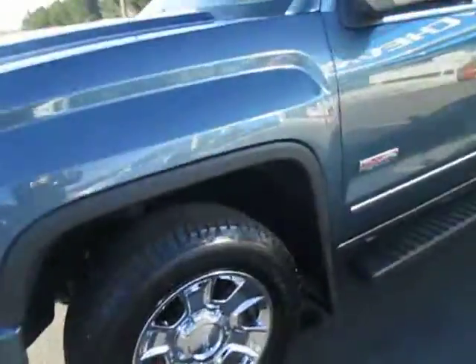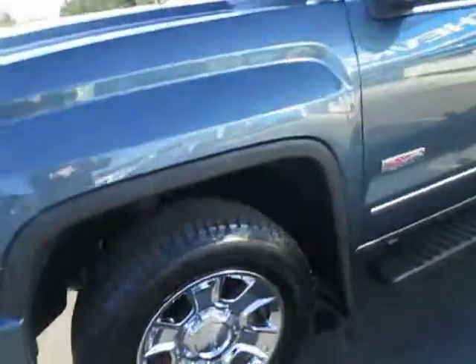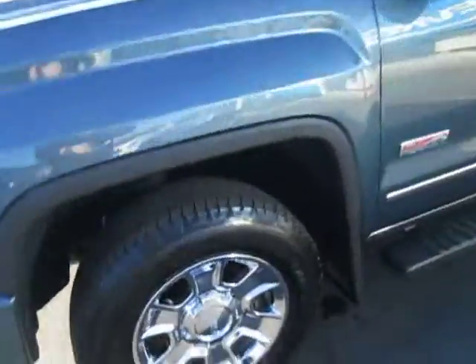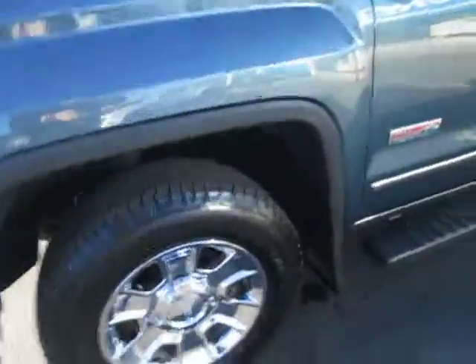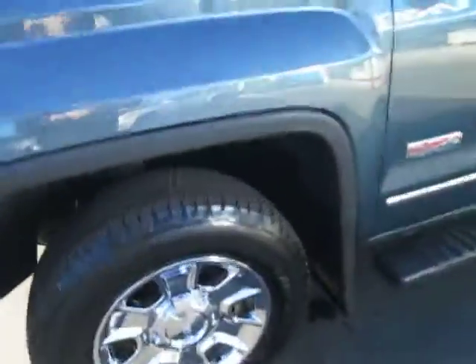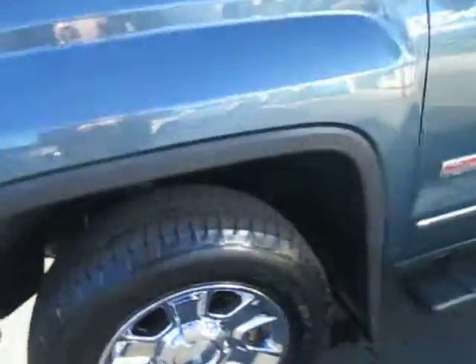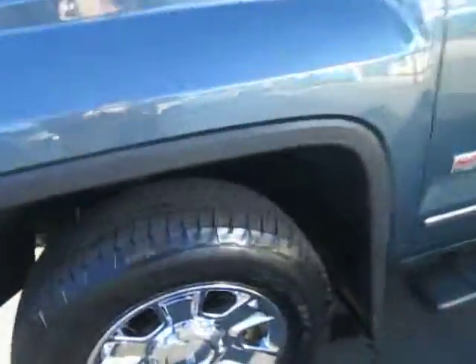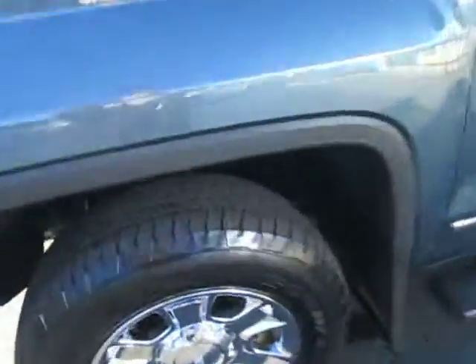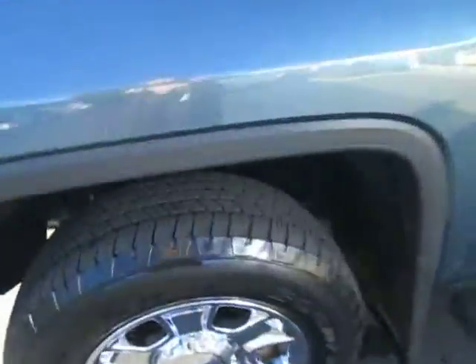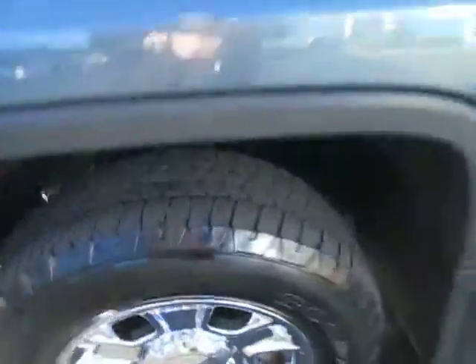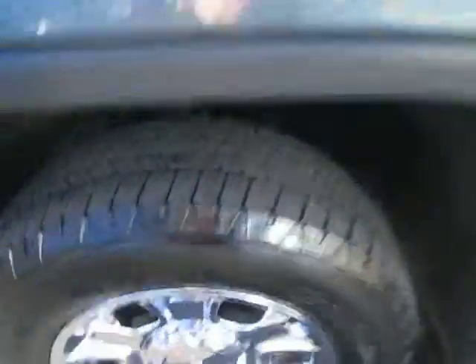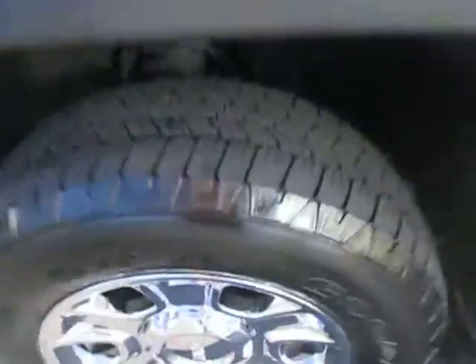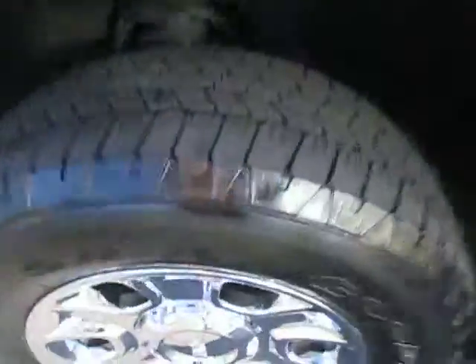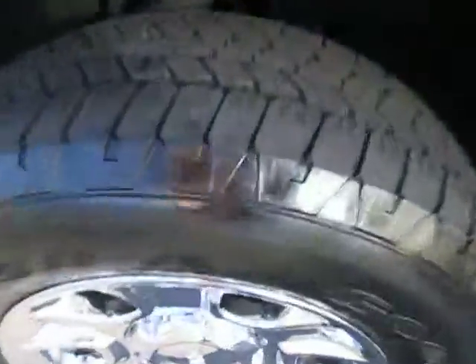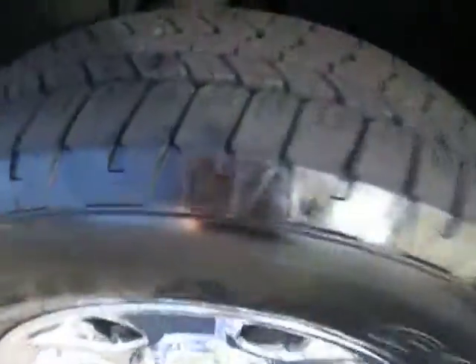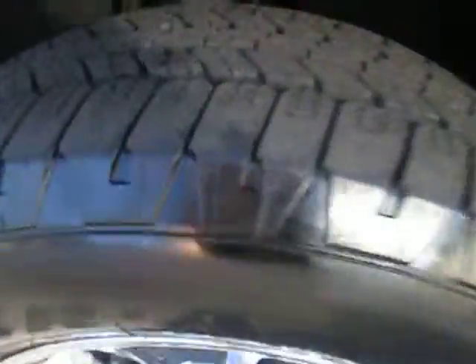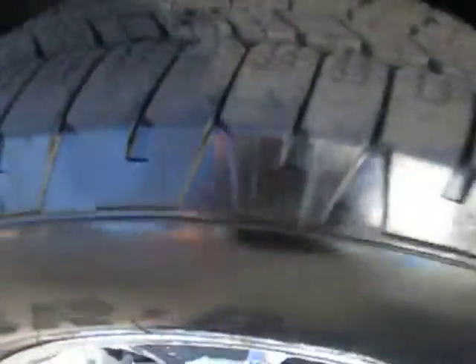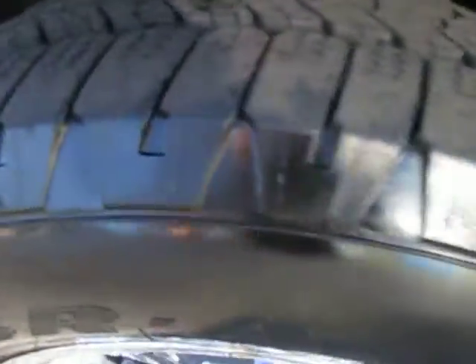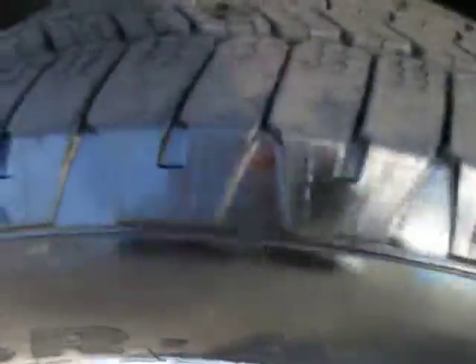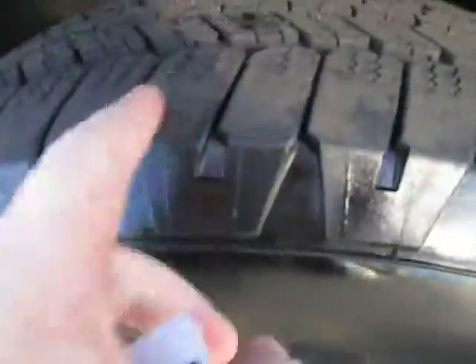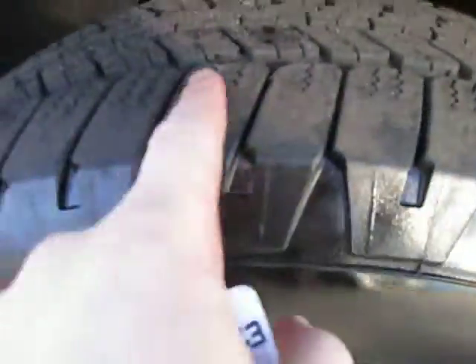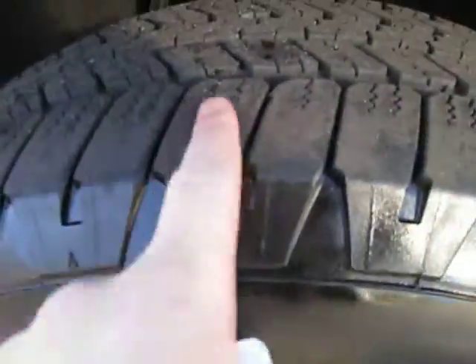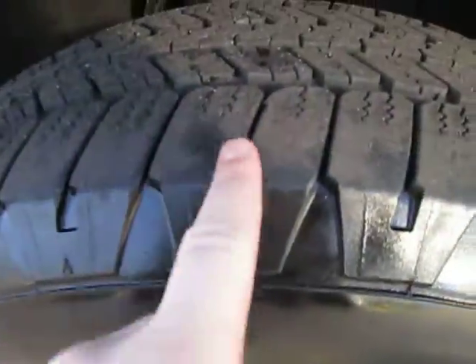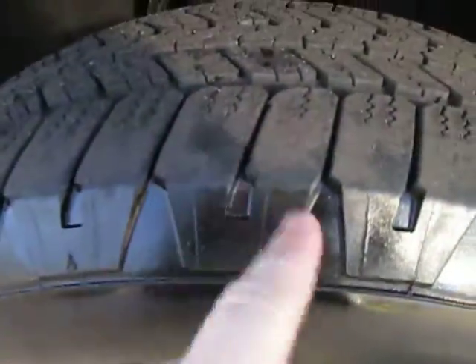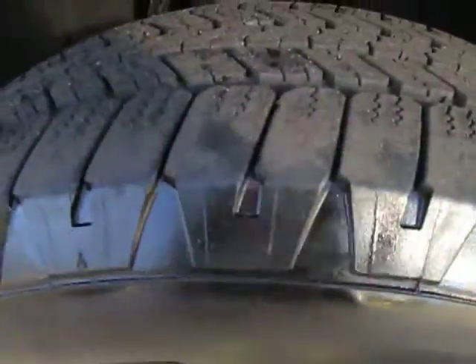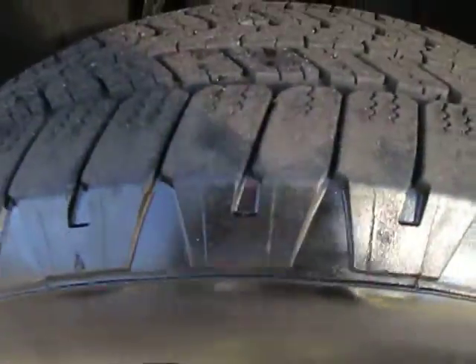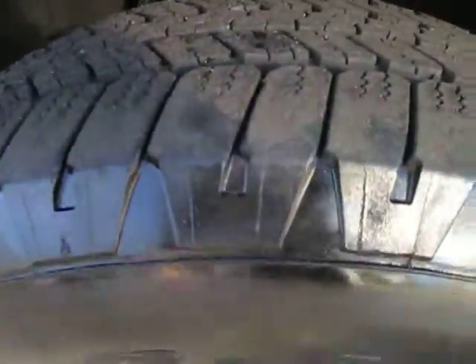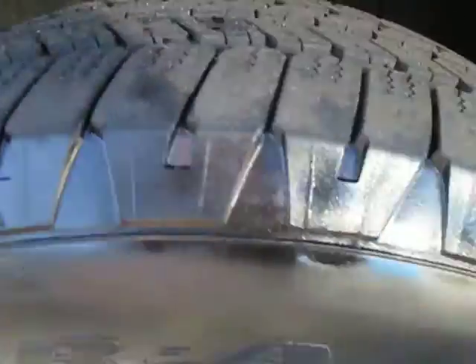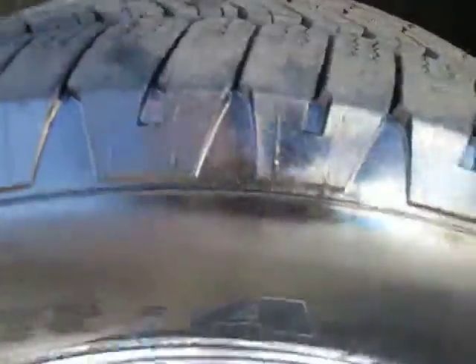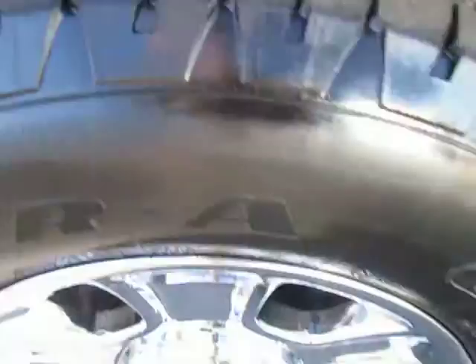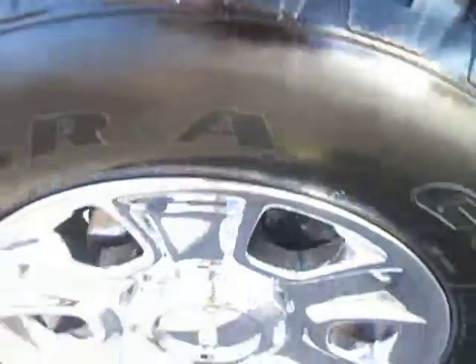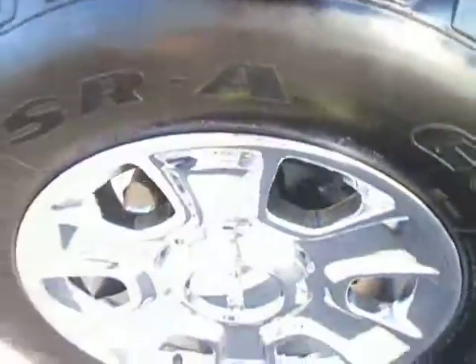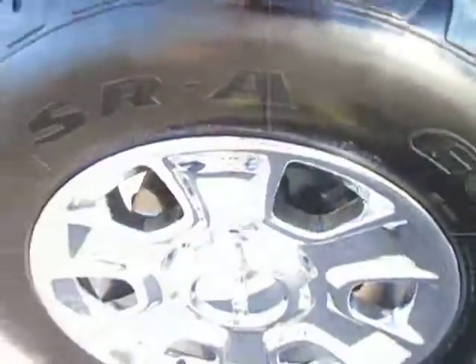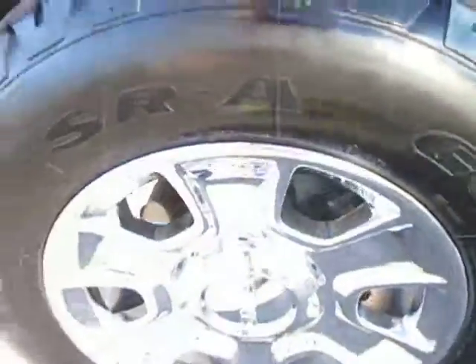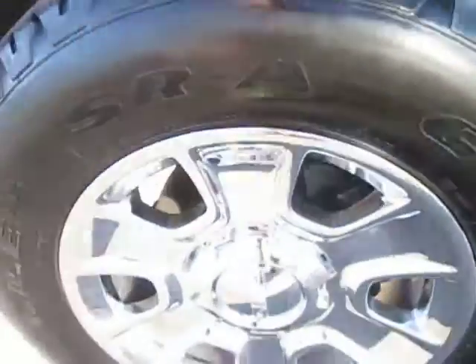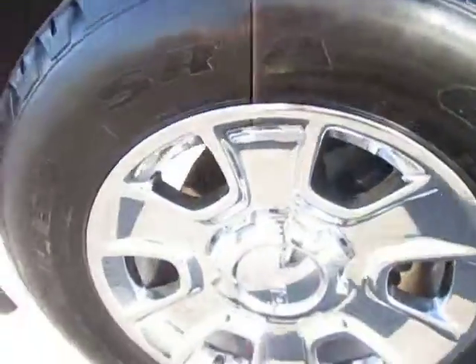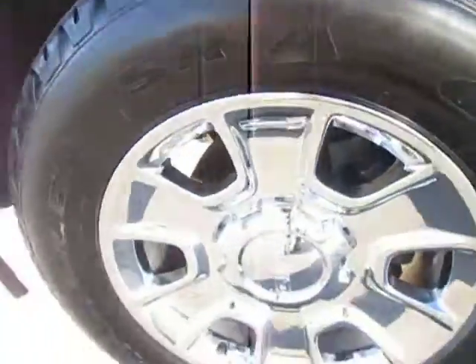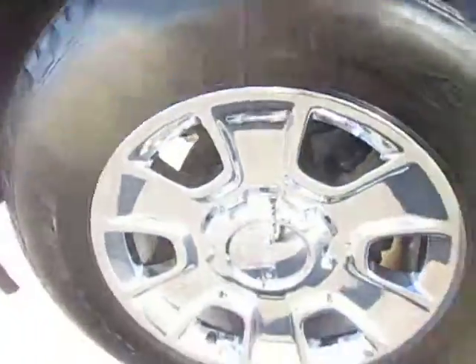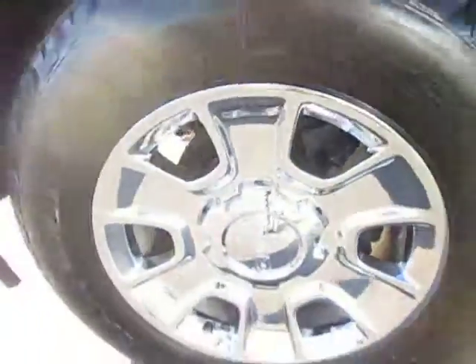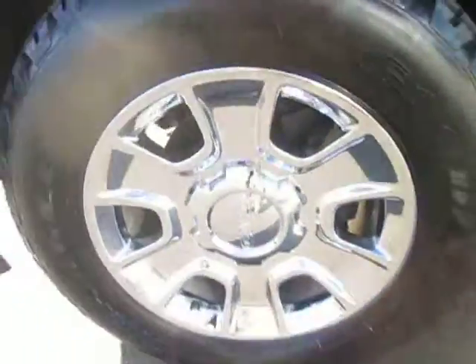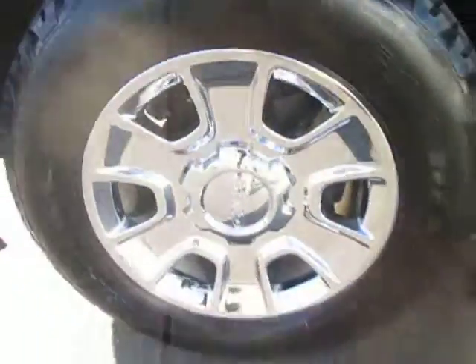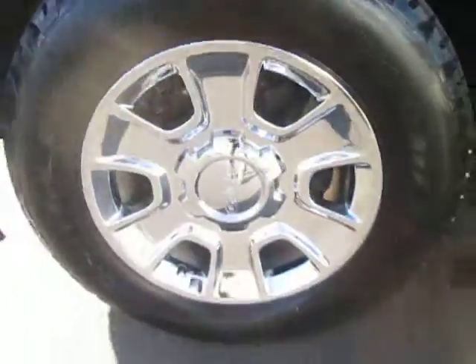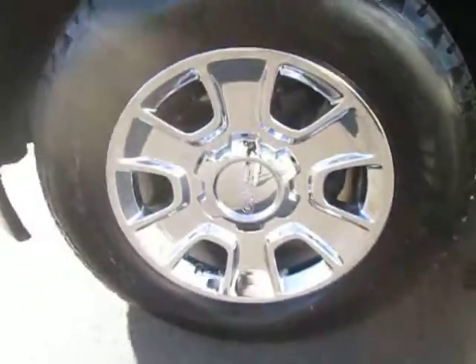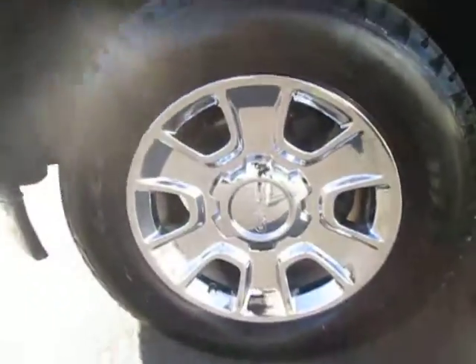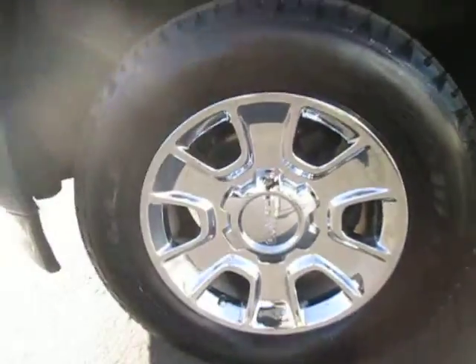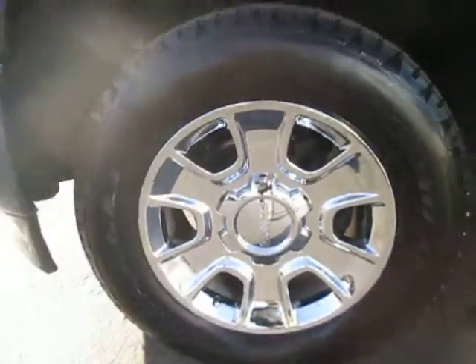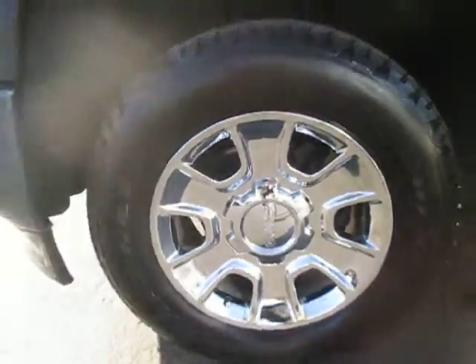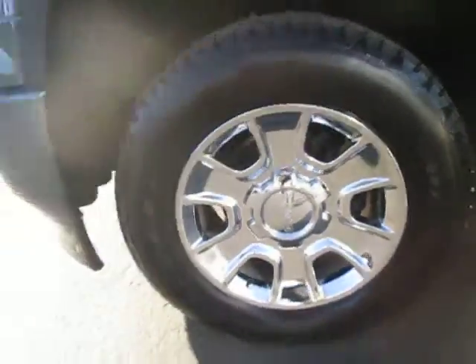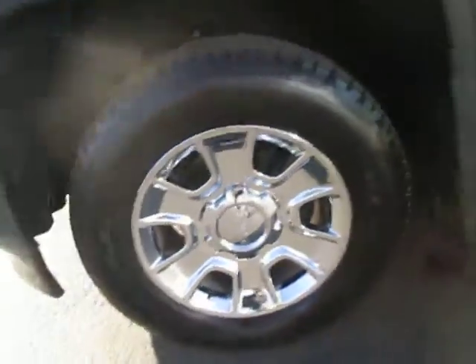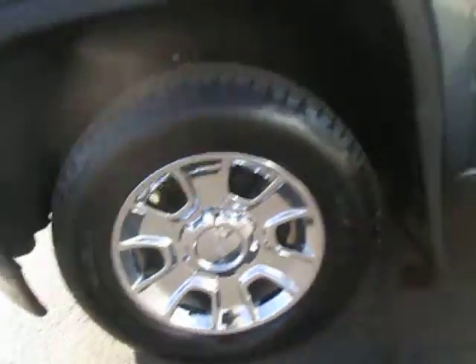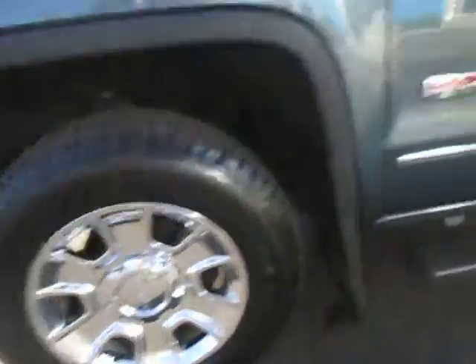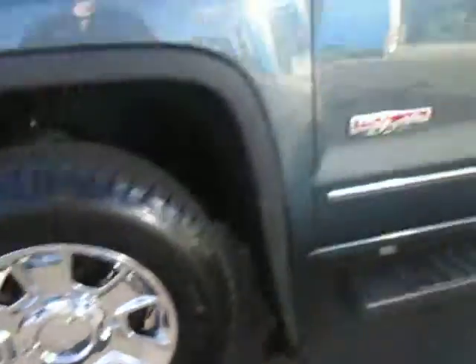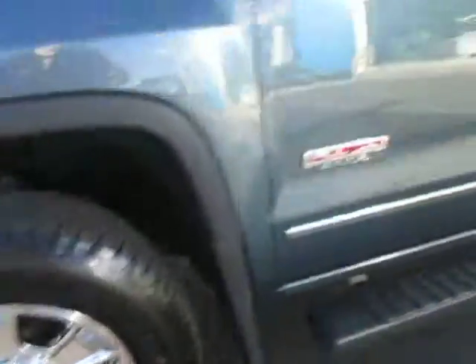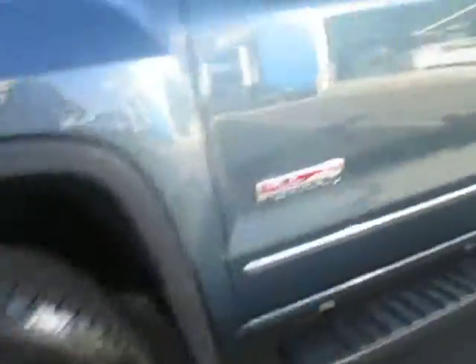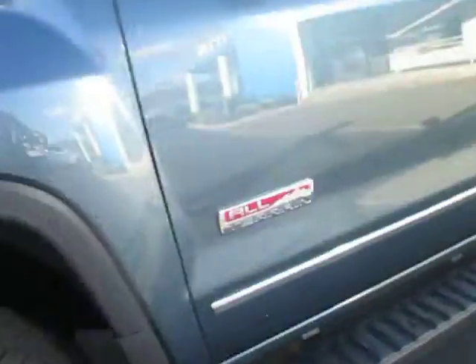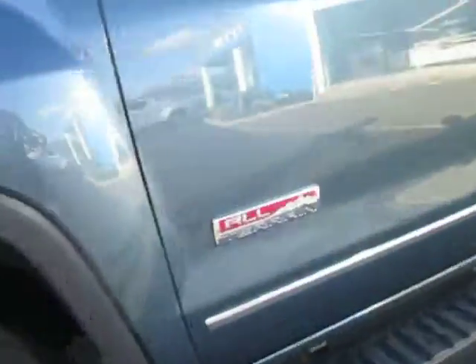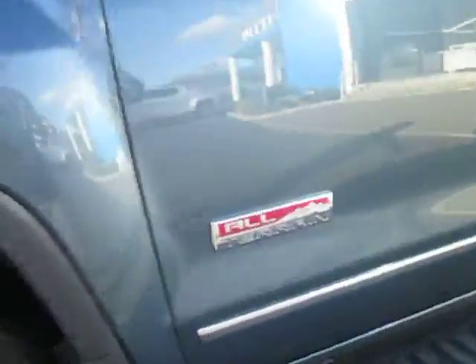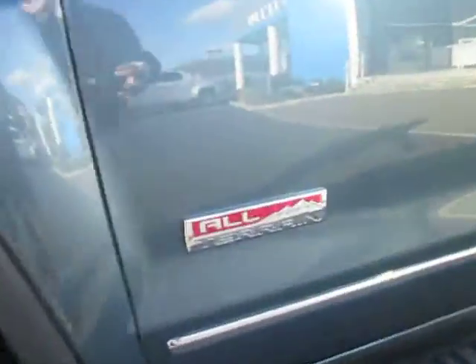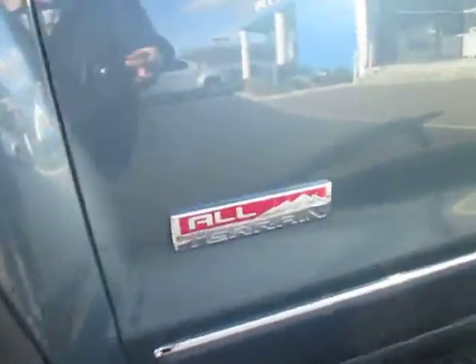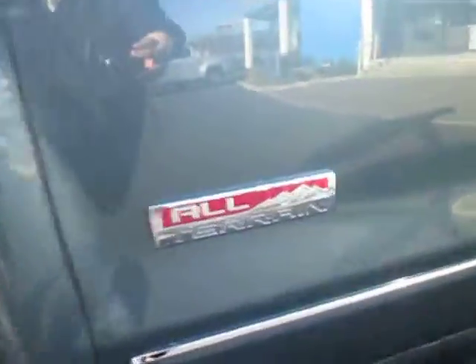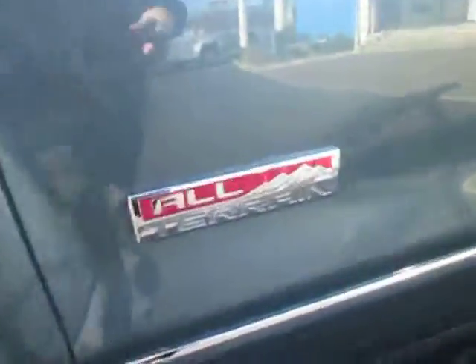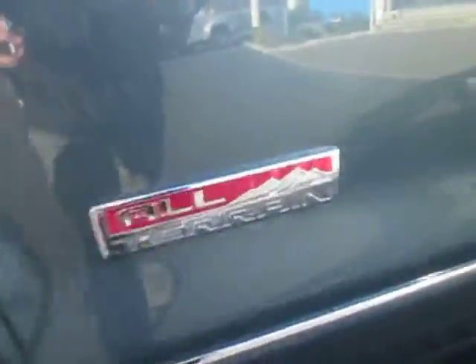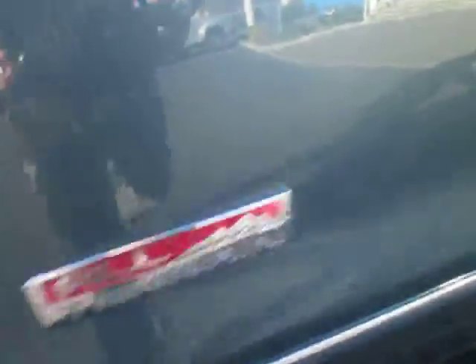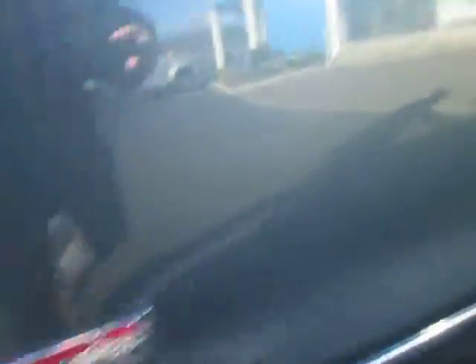Take a look at this tread, not doing too bad on those nice silver GMC rims. Here's our all-terrain badge.